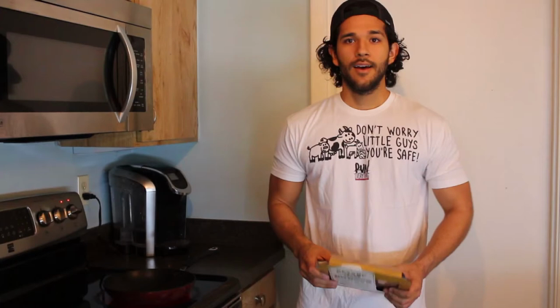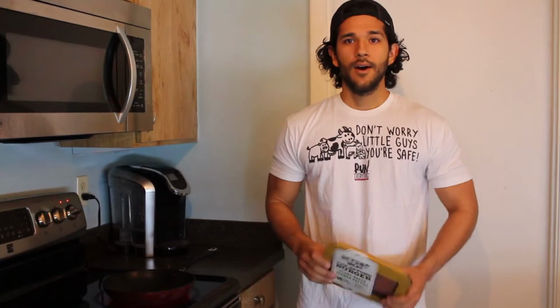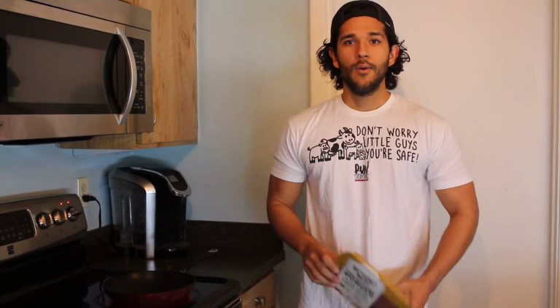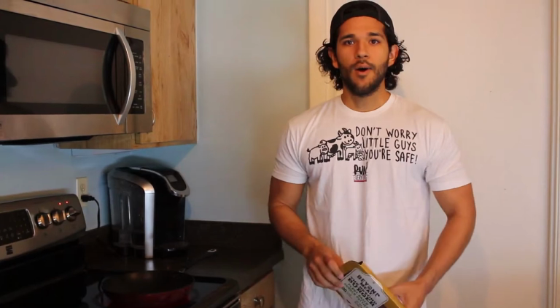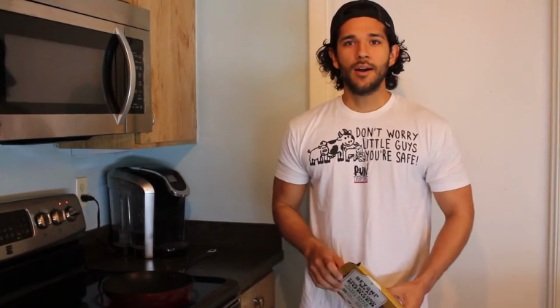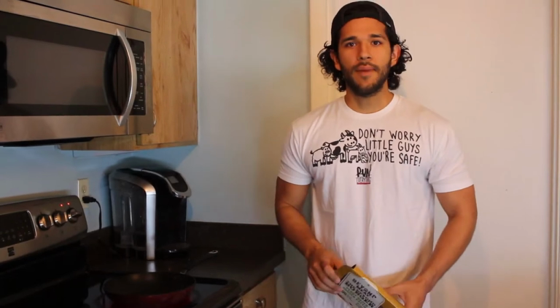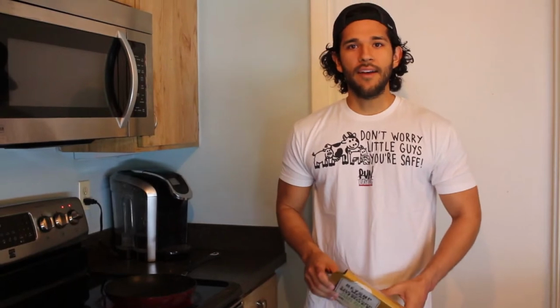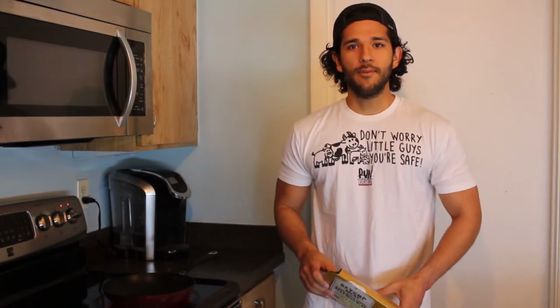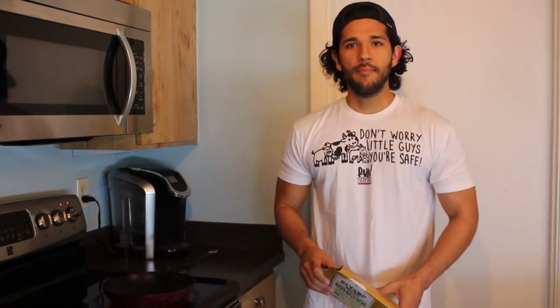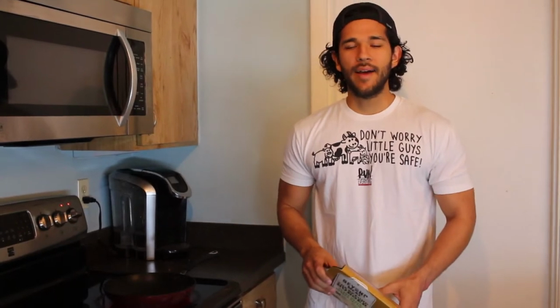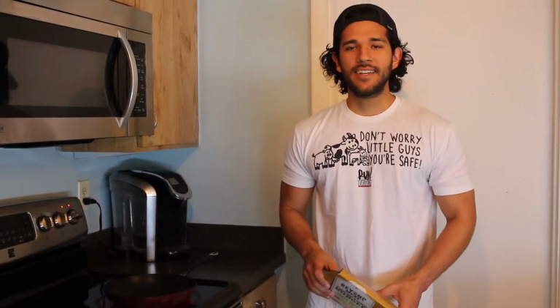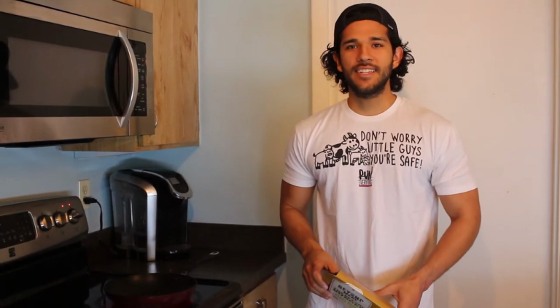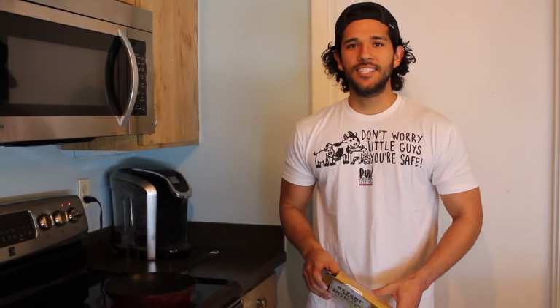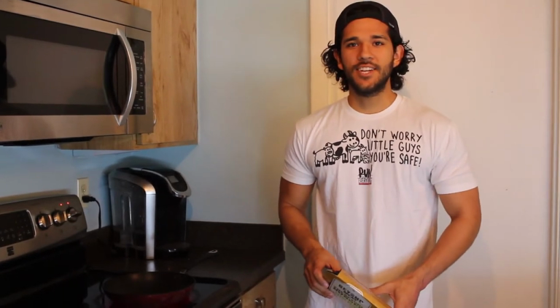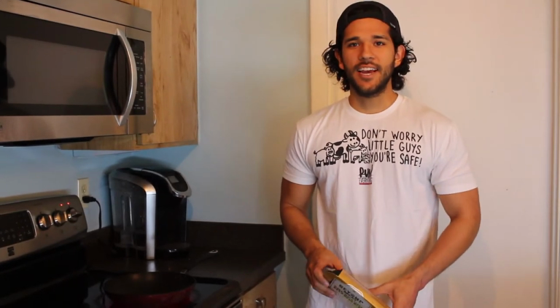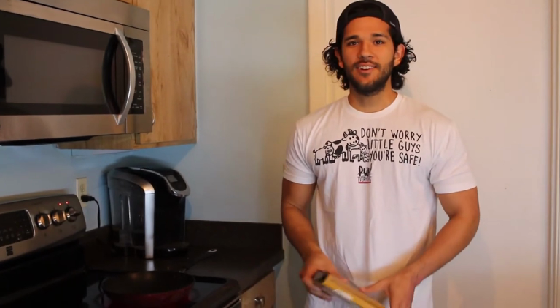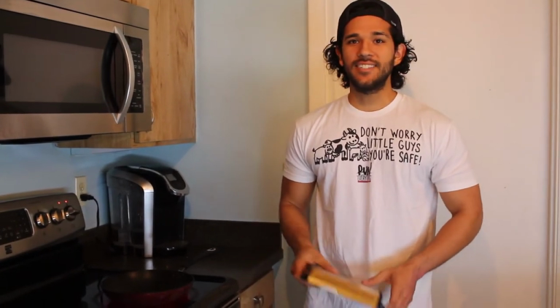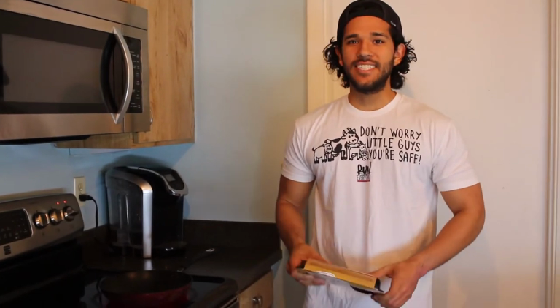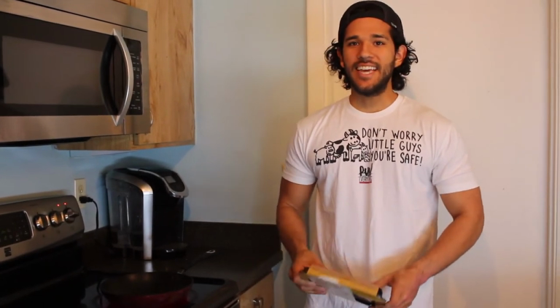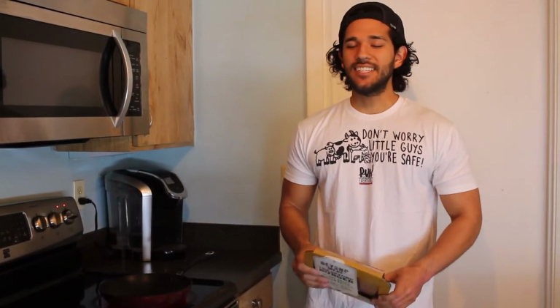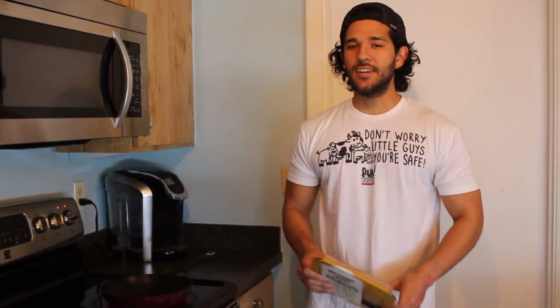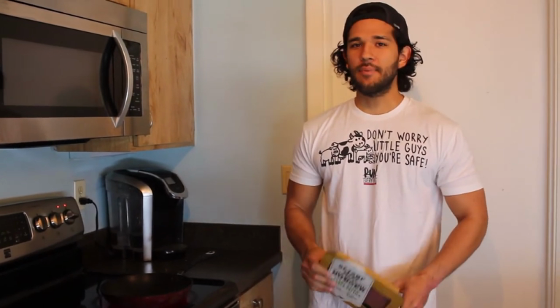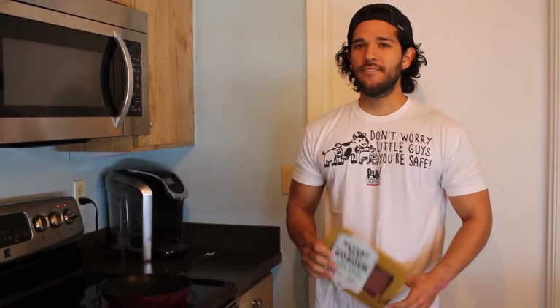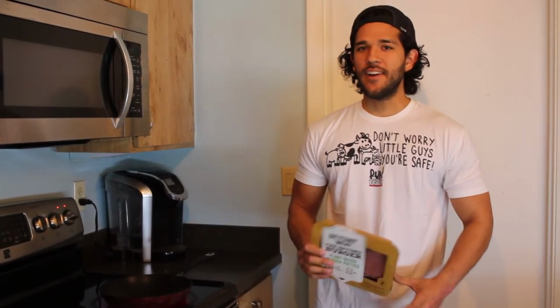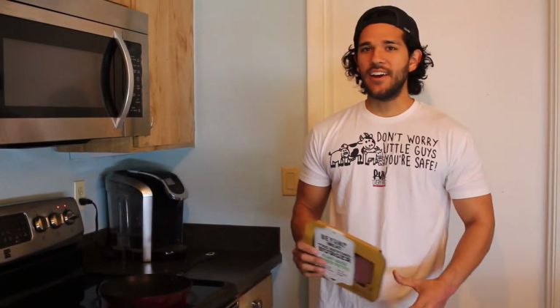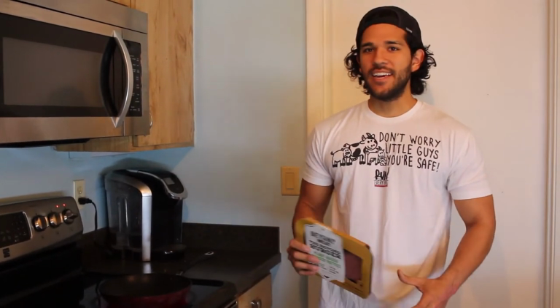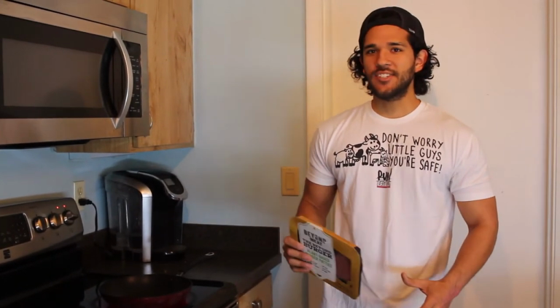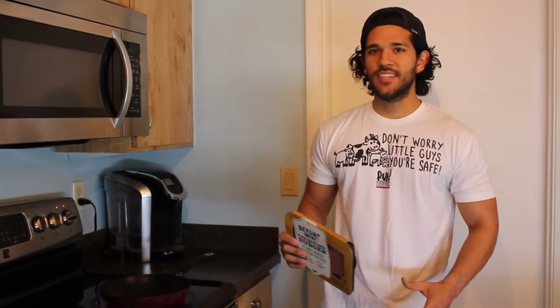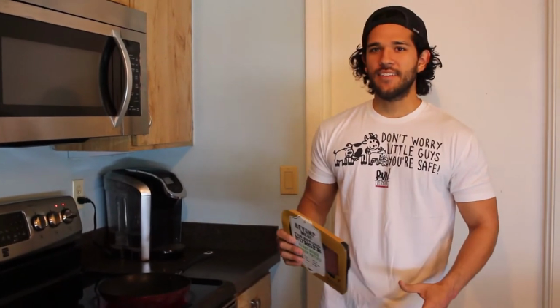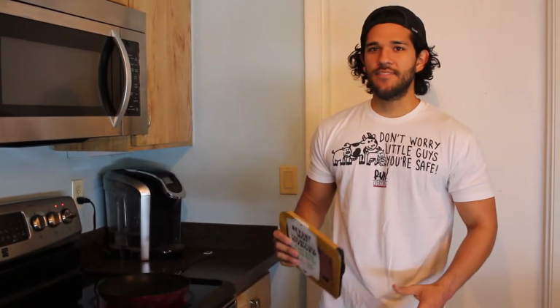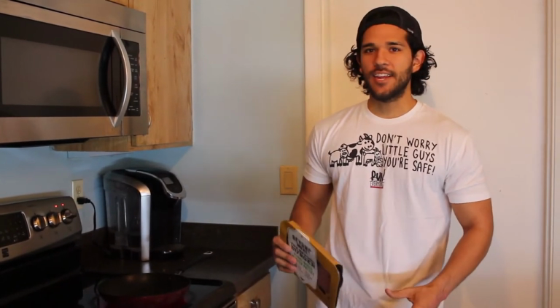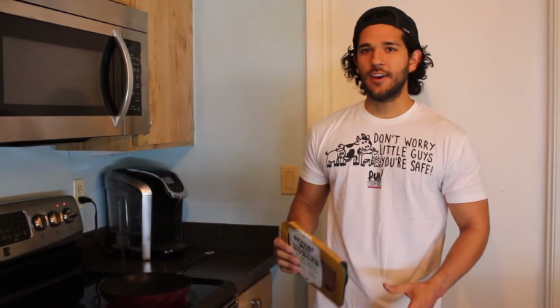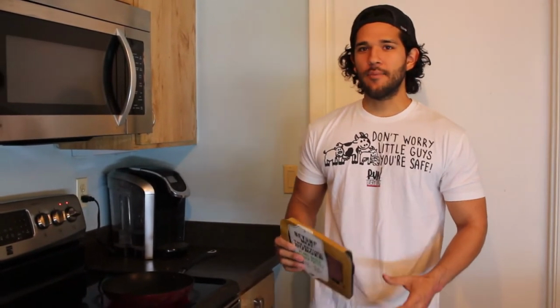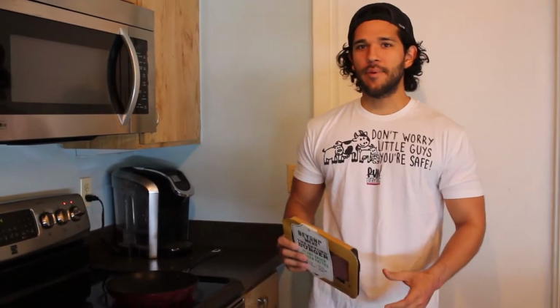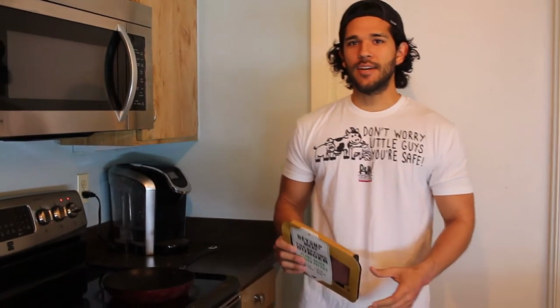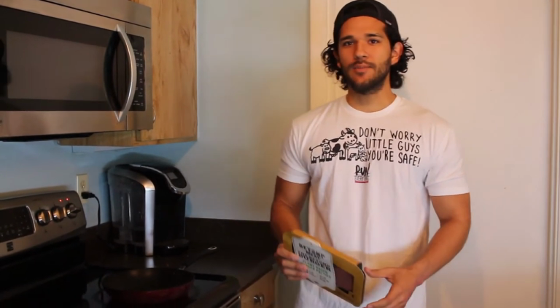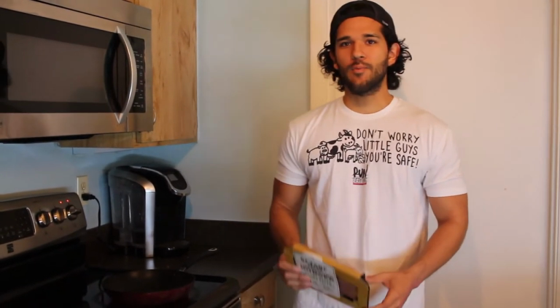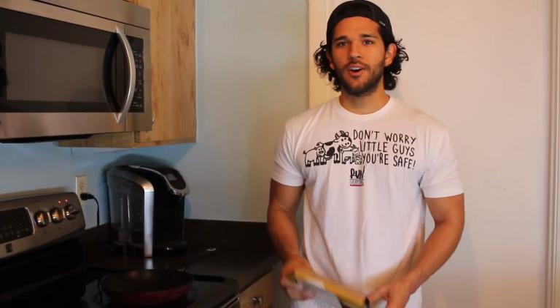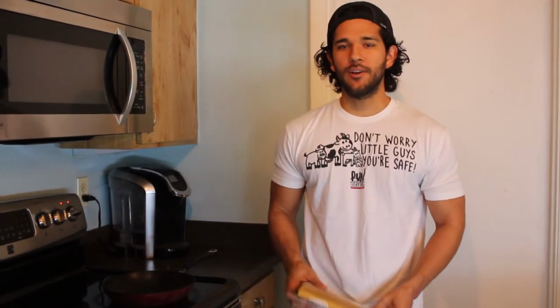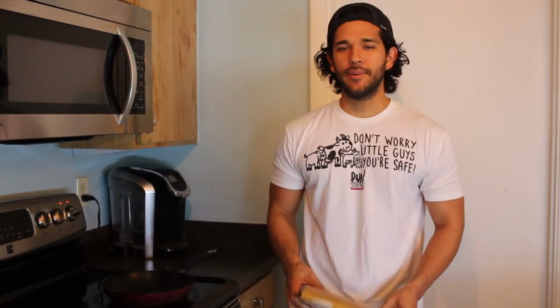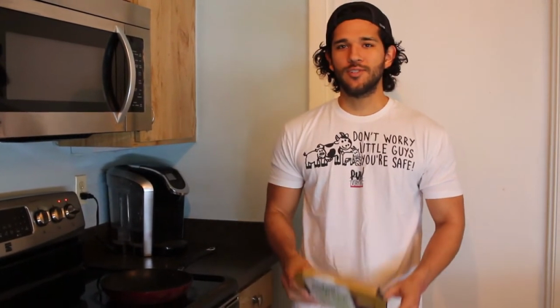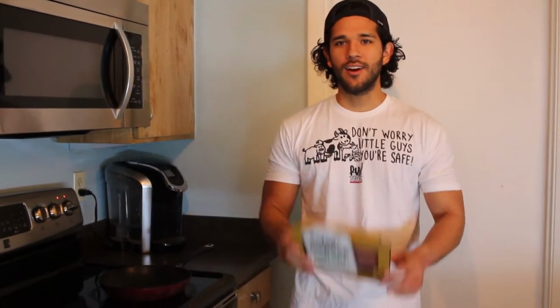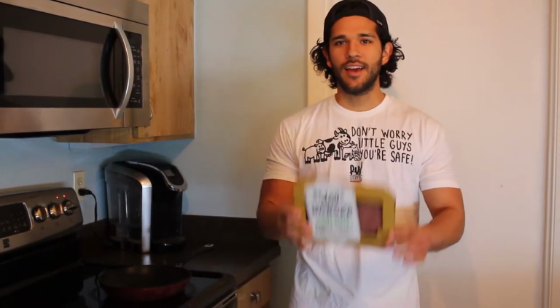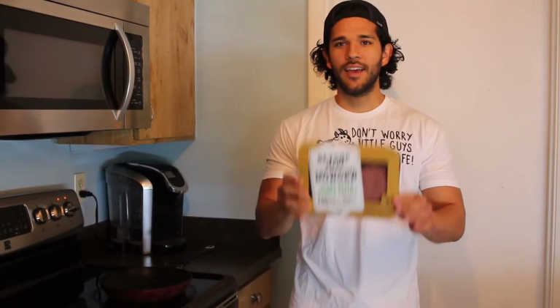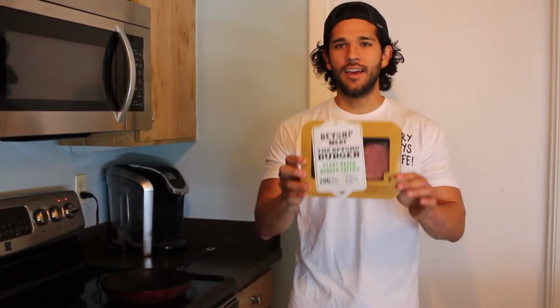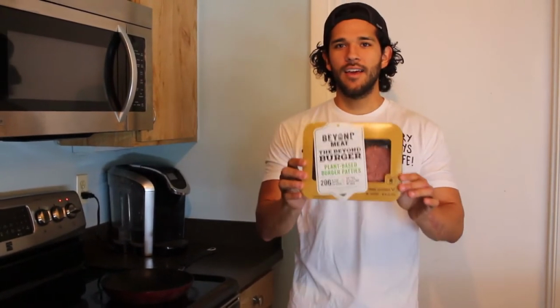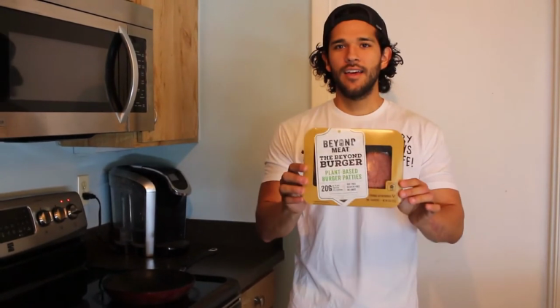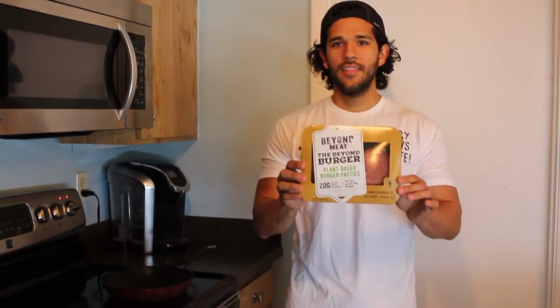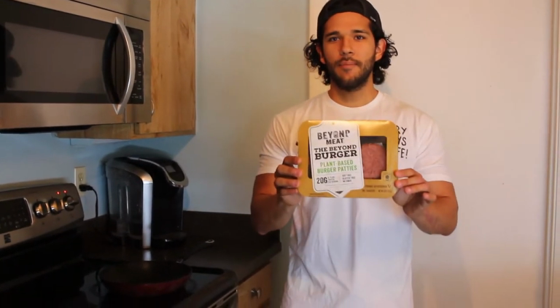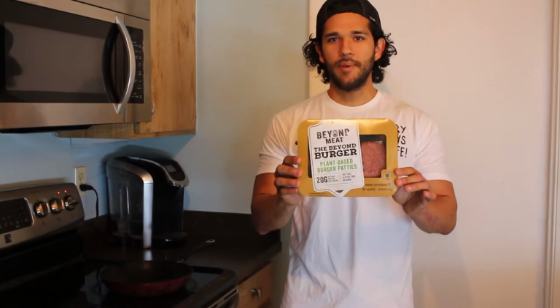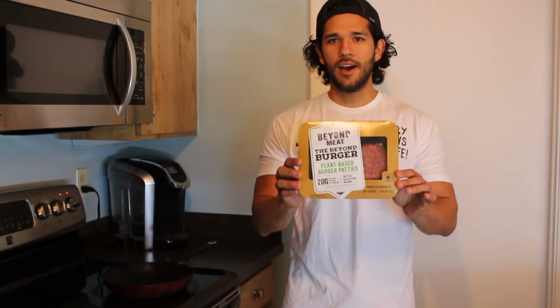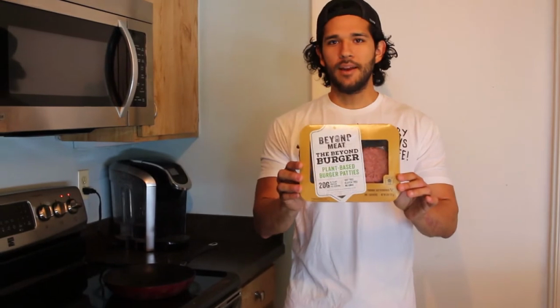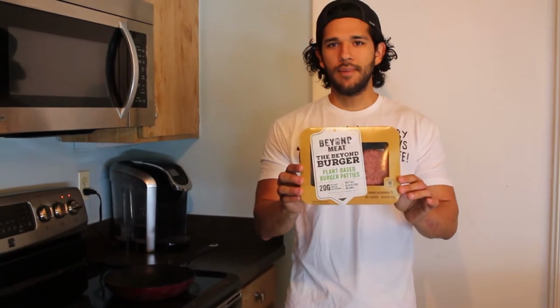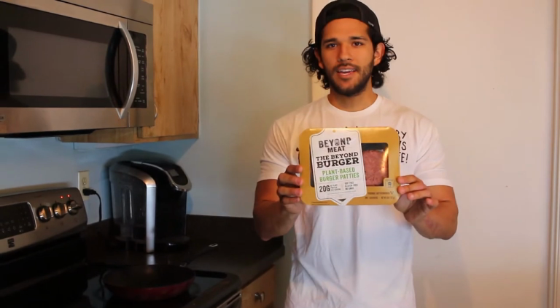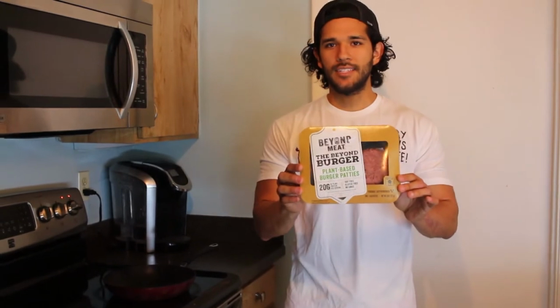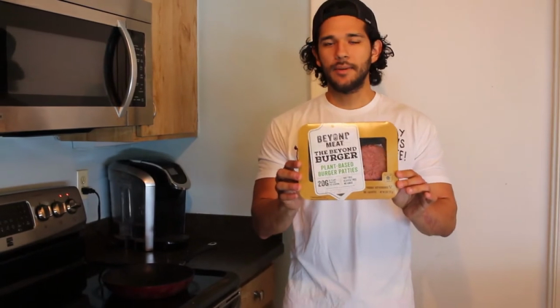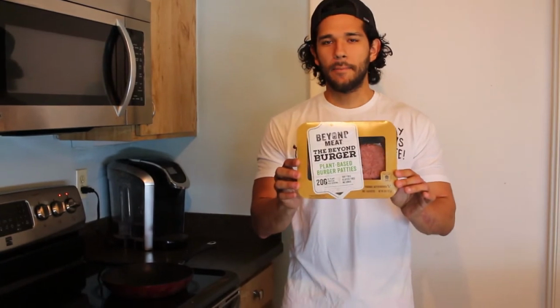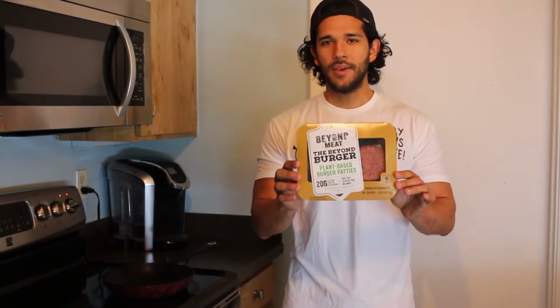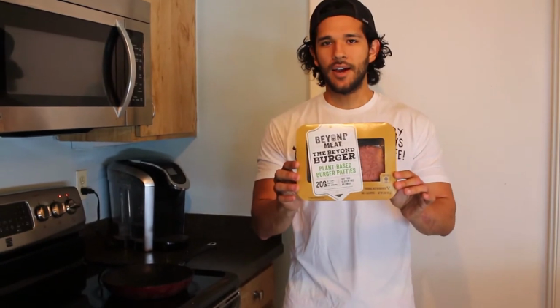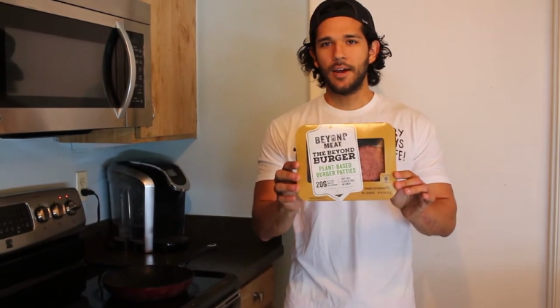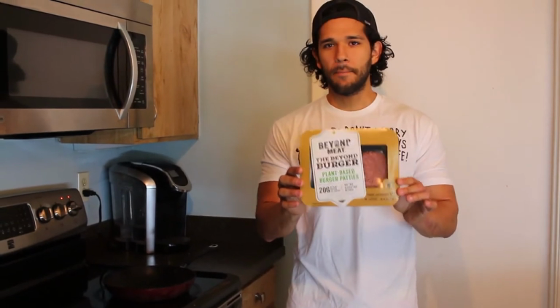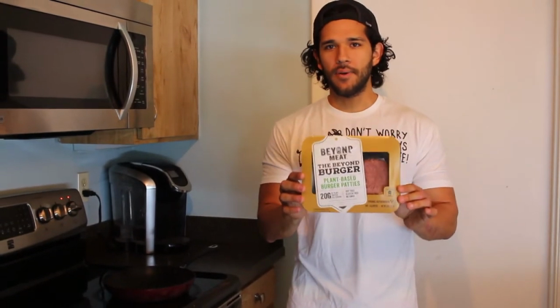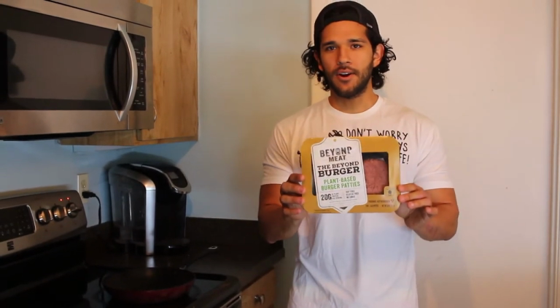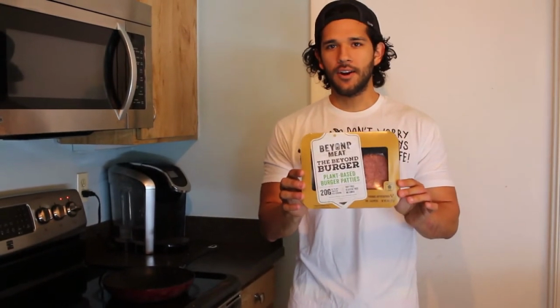Welcome everyone back to the channel. Today it's going to be a very interesting video because we're going to be trying the Beyond Meat Beyond Burger.